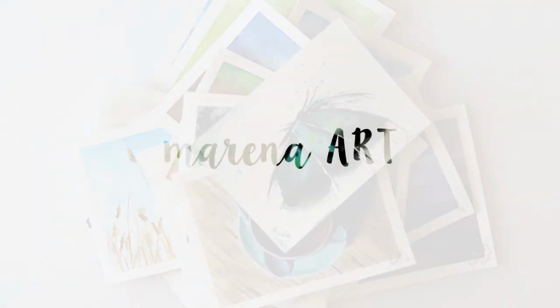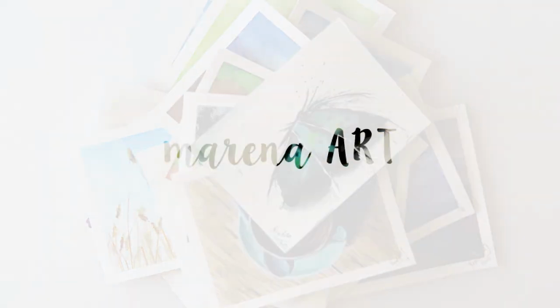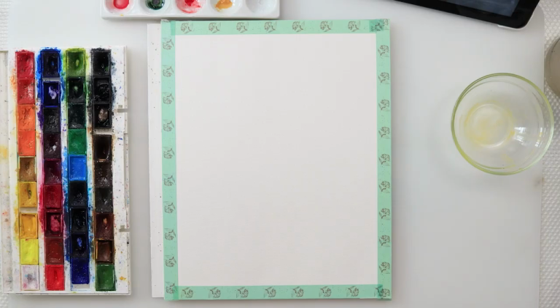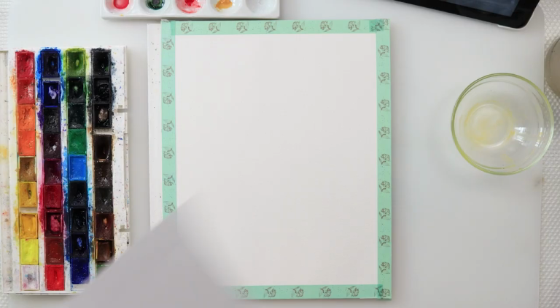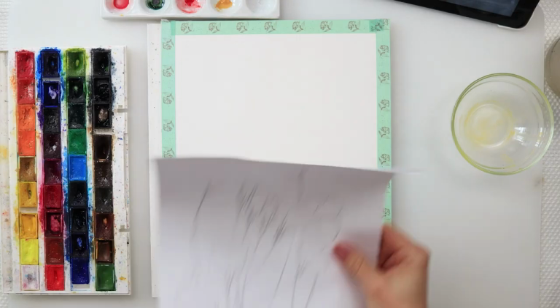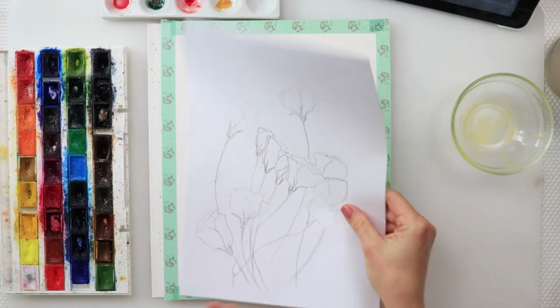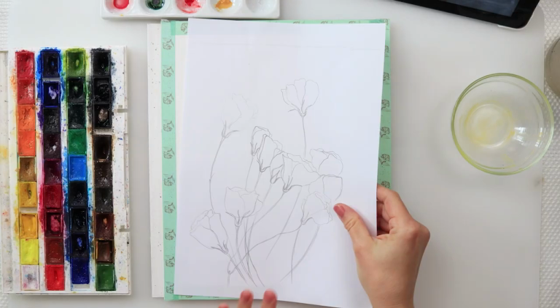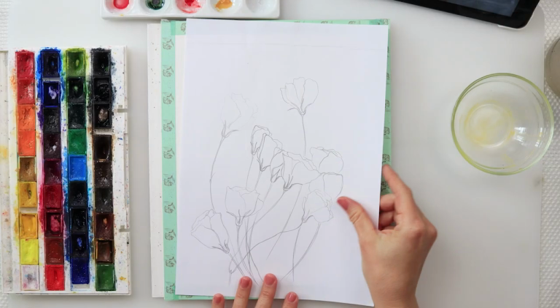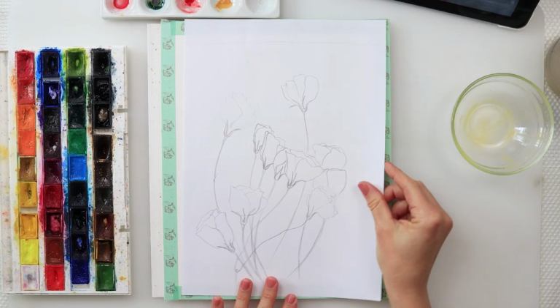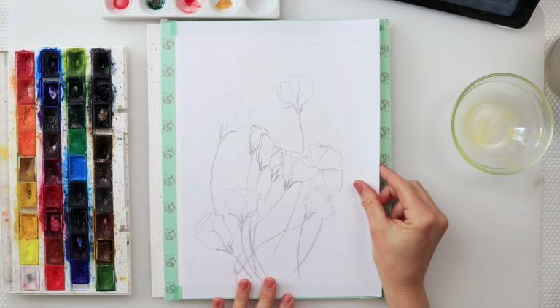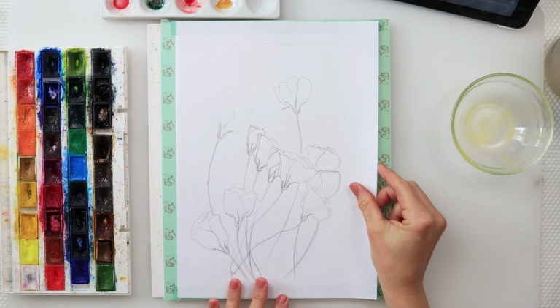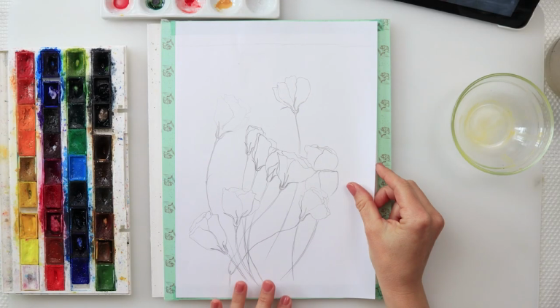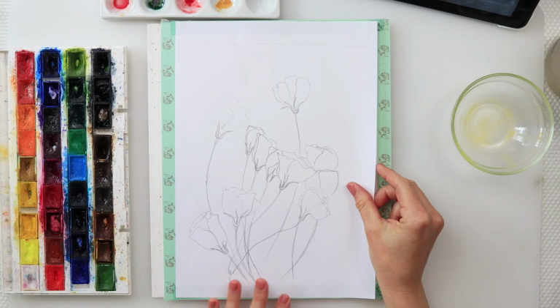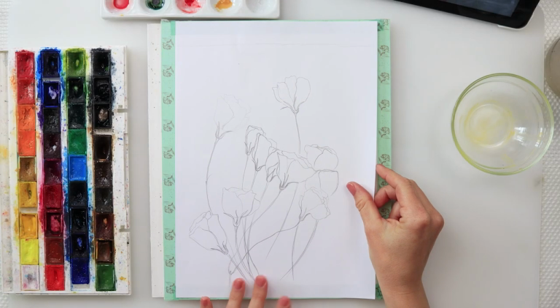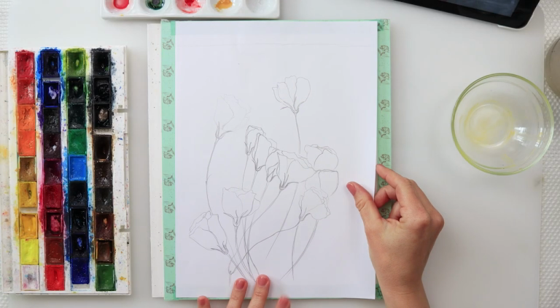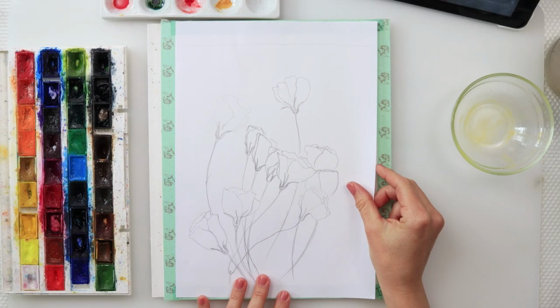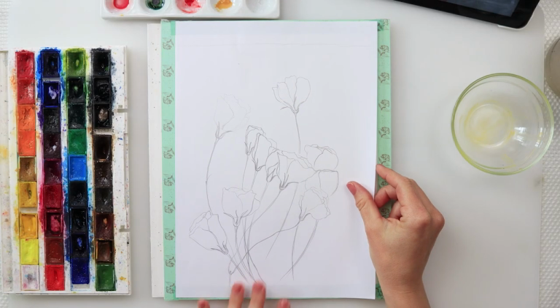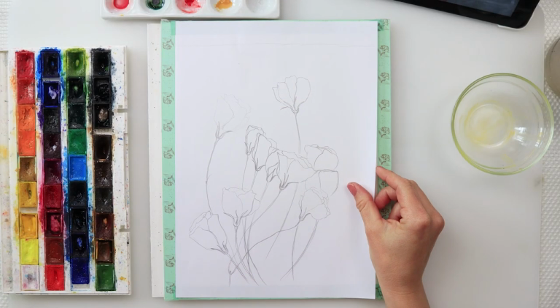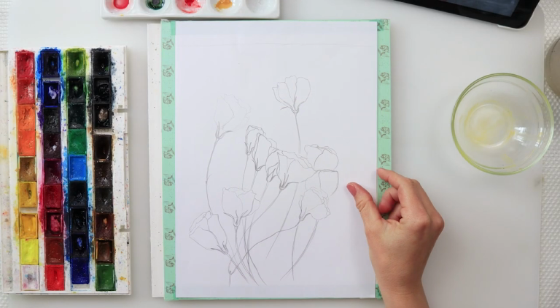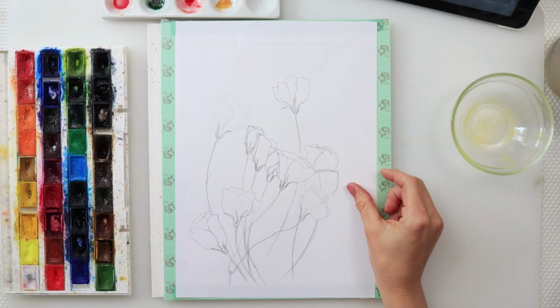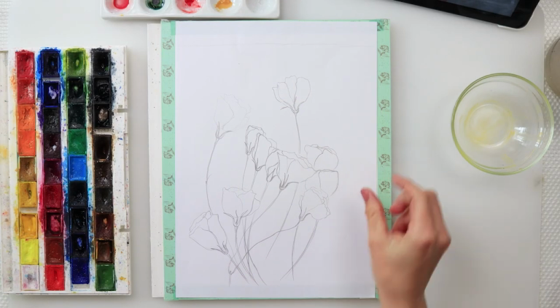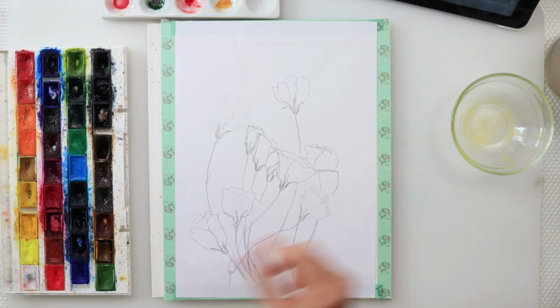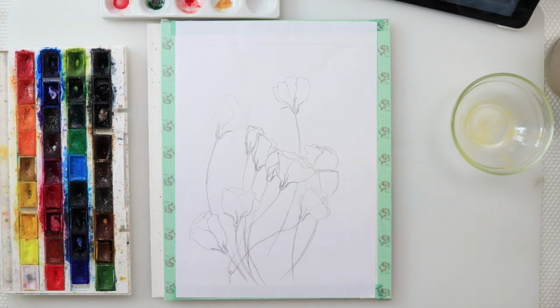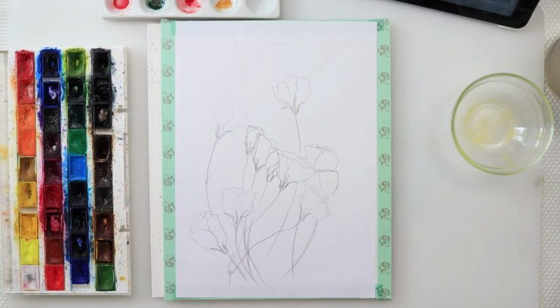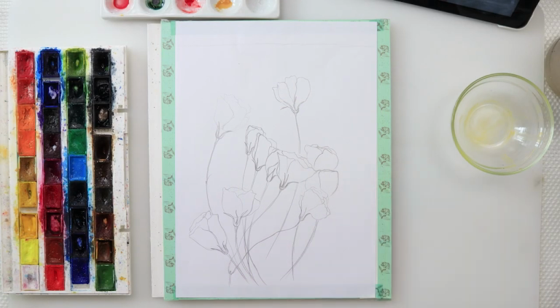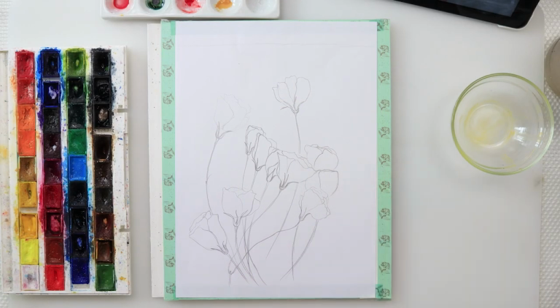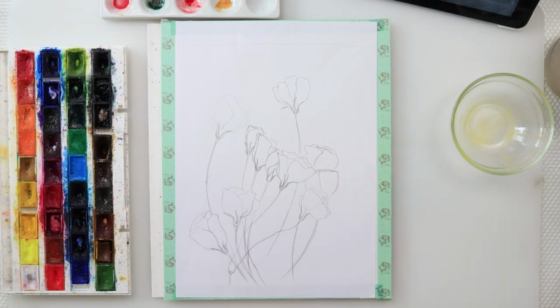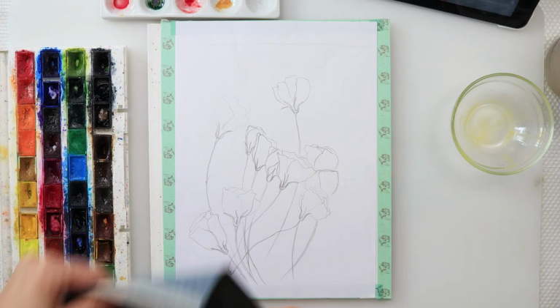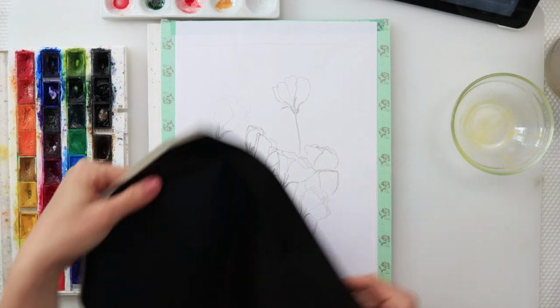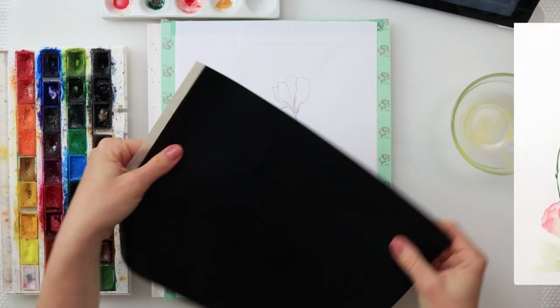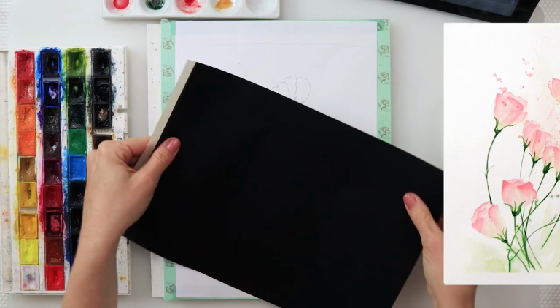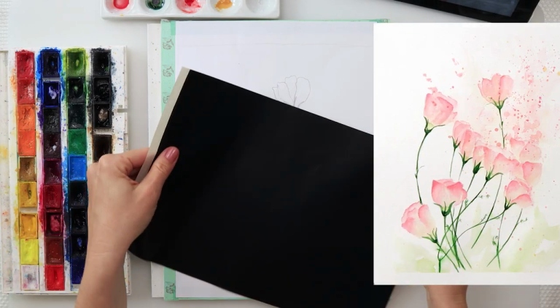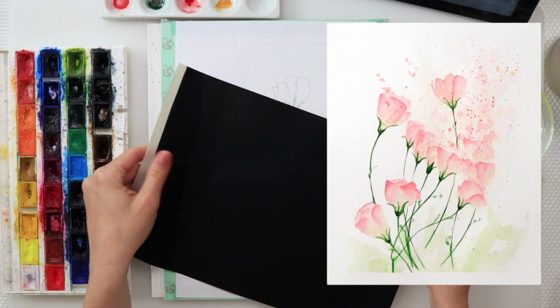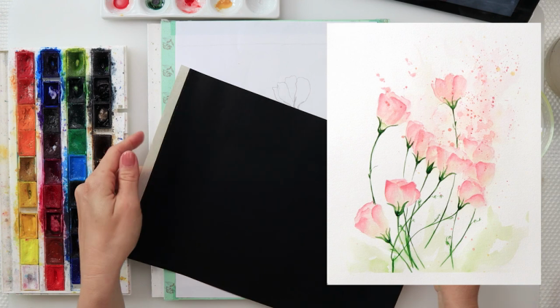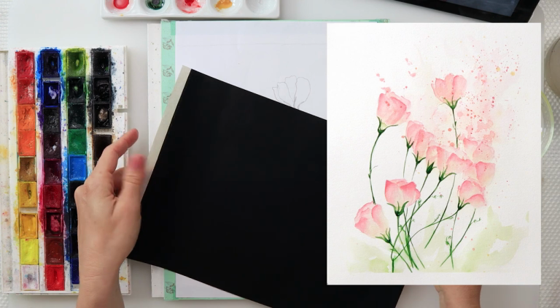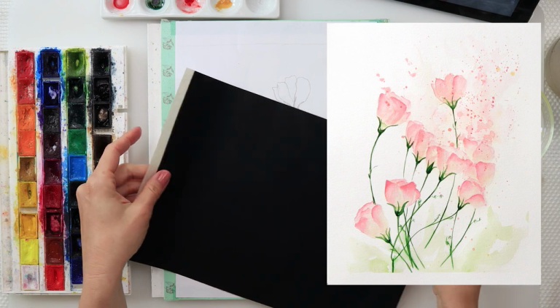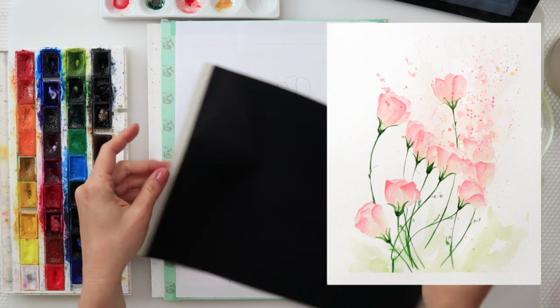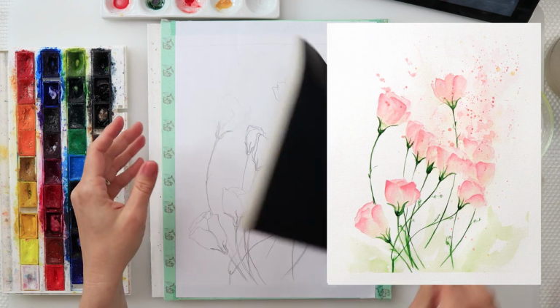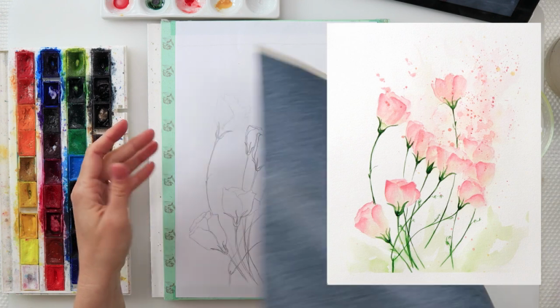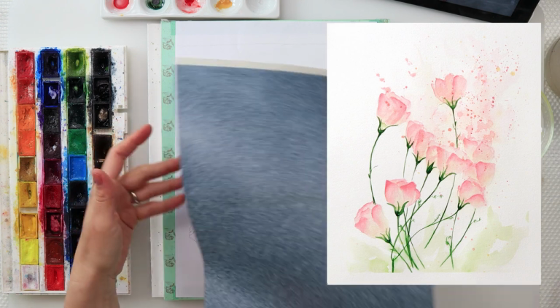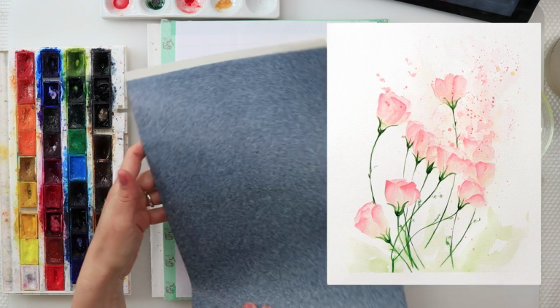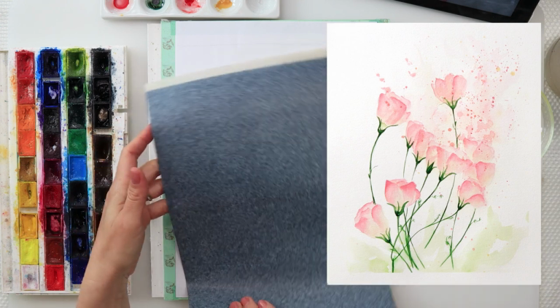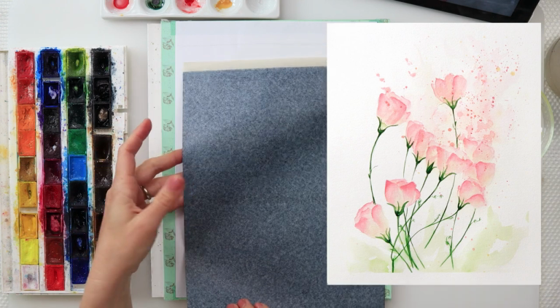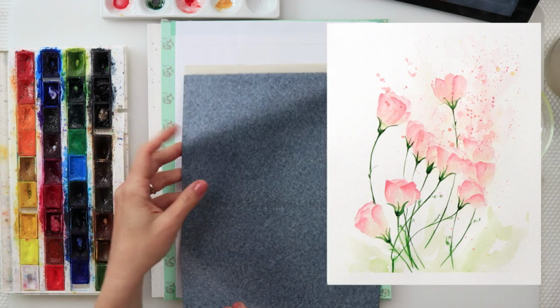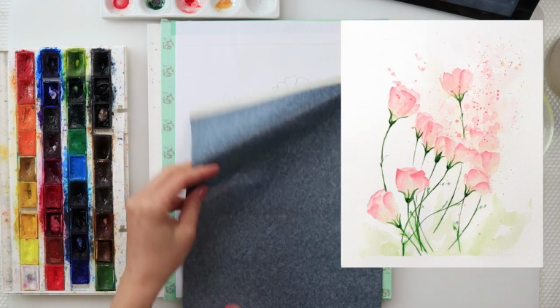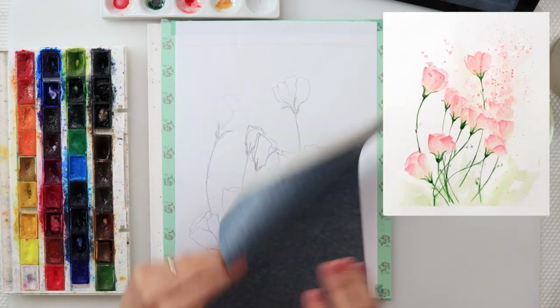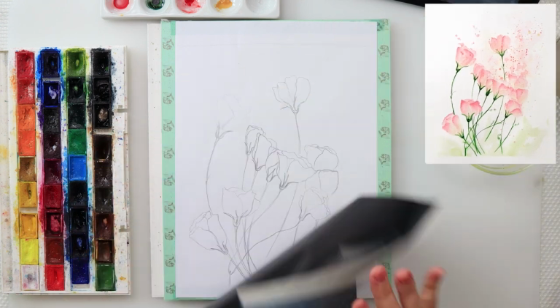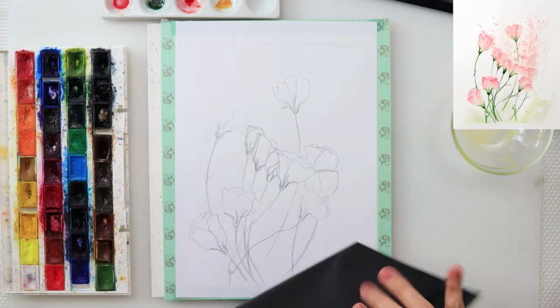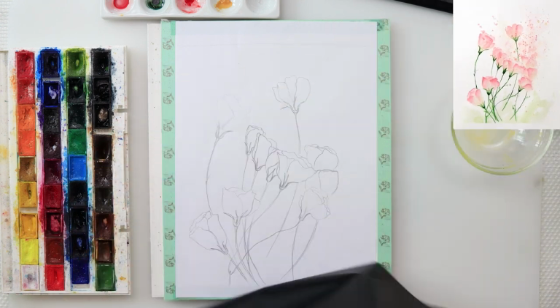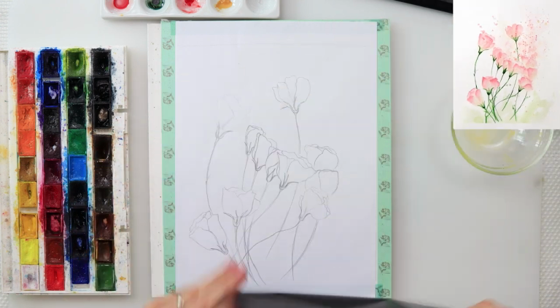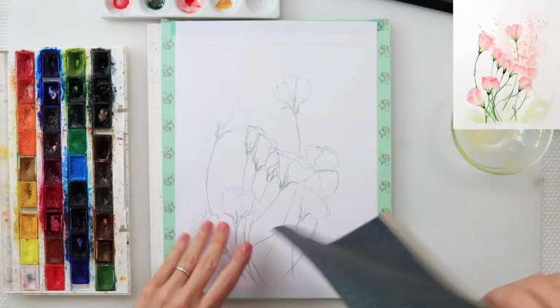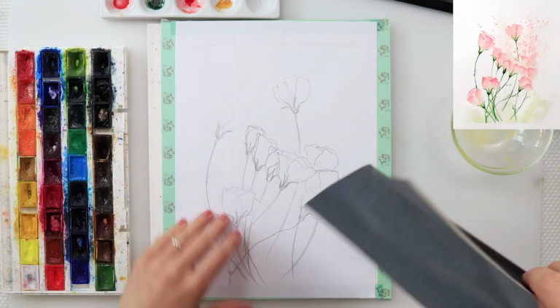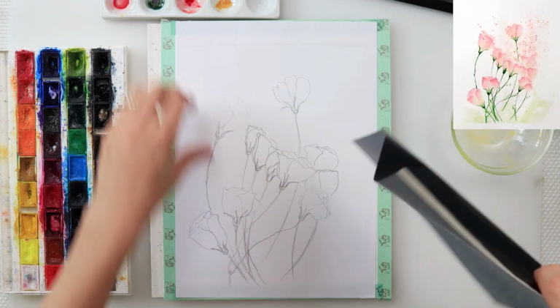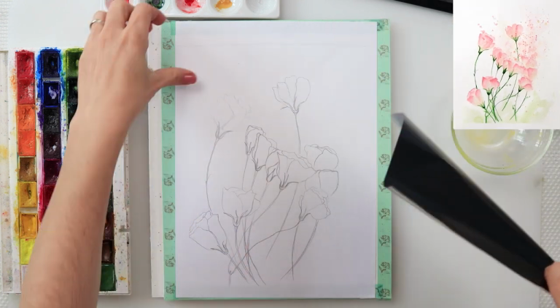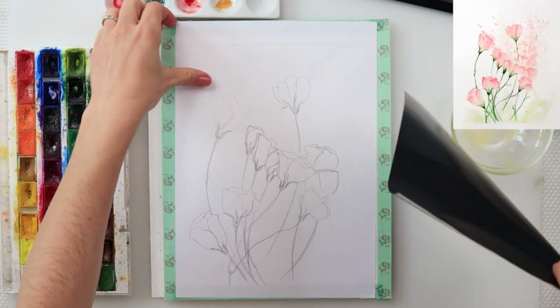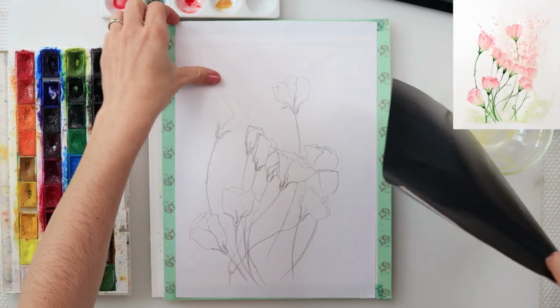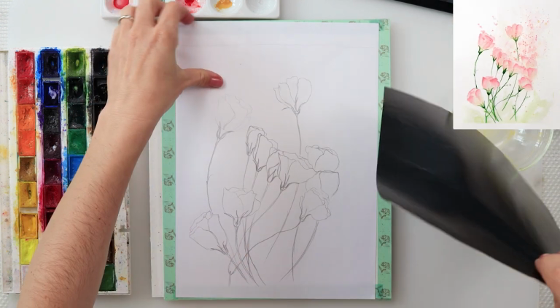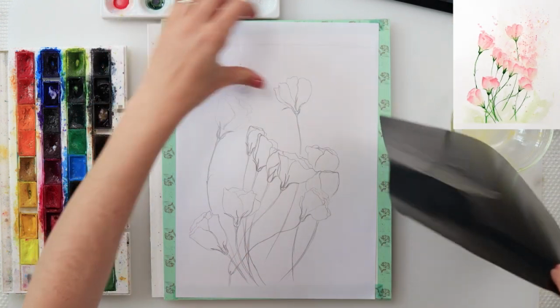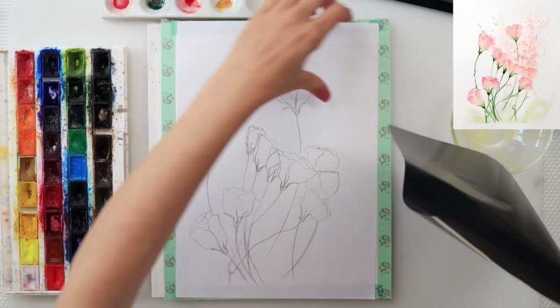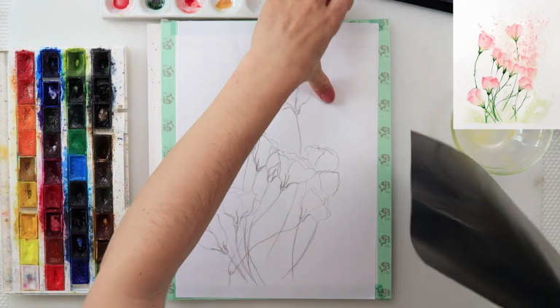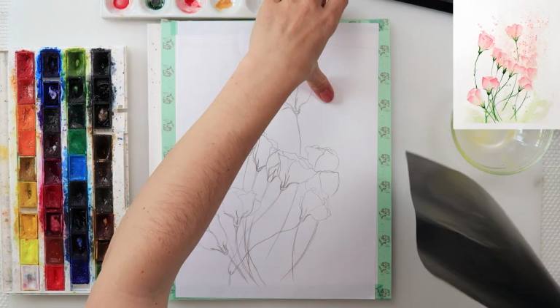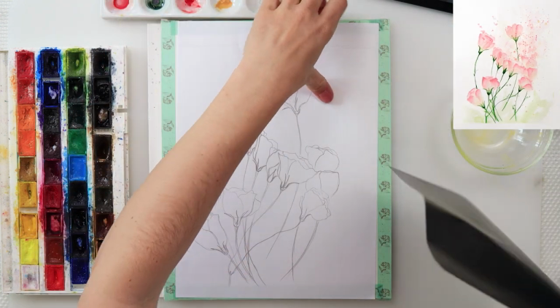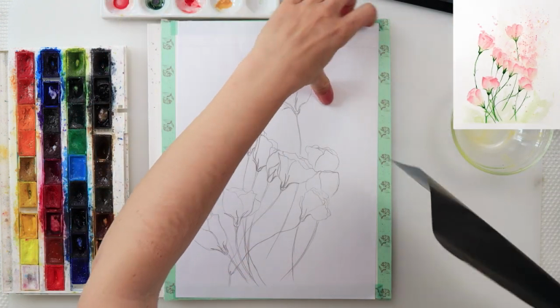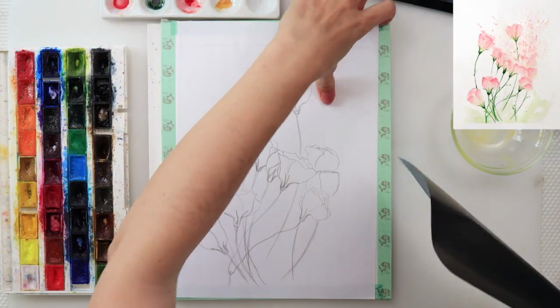Hey guys and welcome to my channel. Today we will be painting these flowers and I hope you'll have fun and join in.